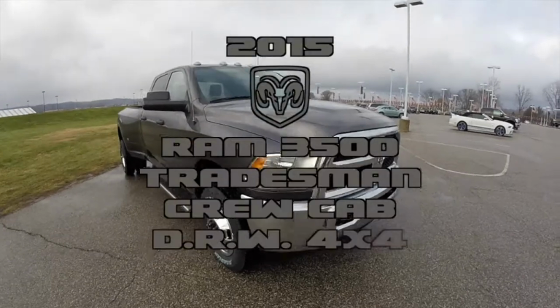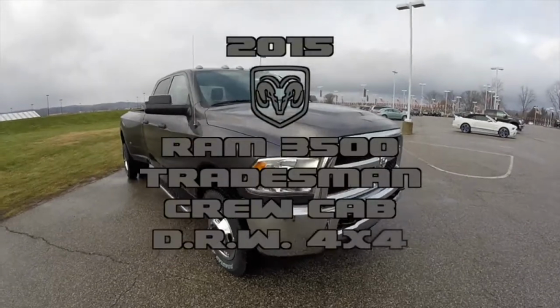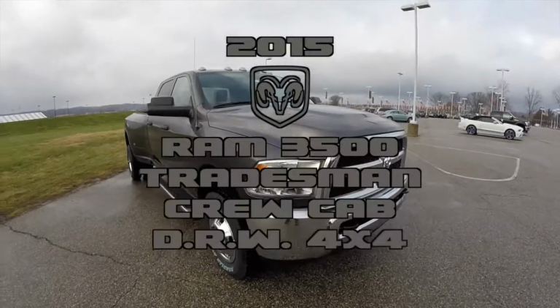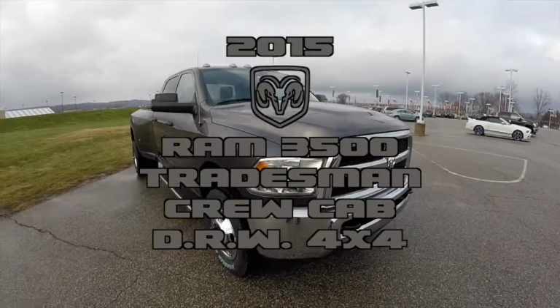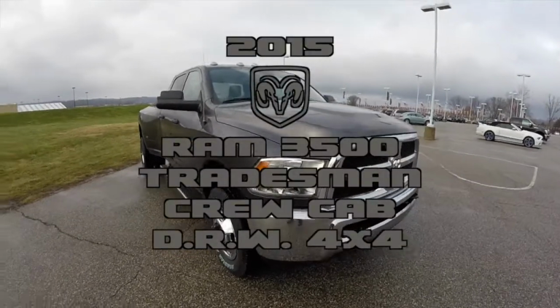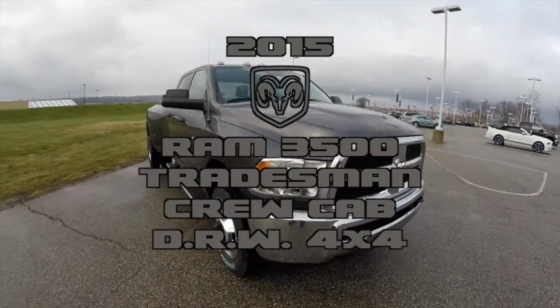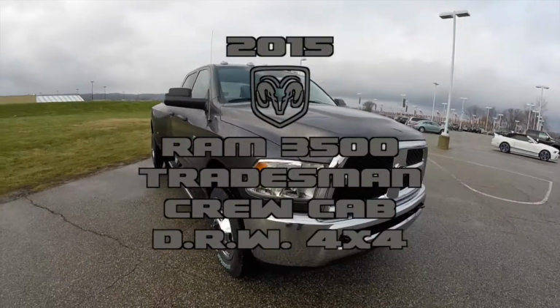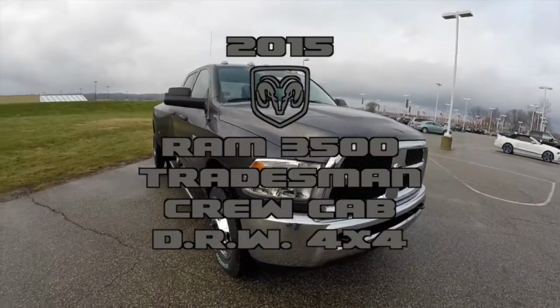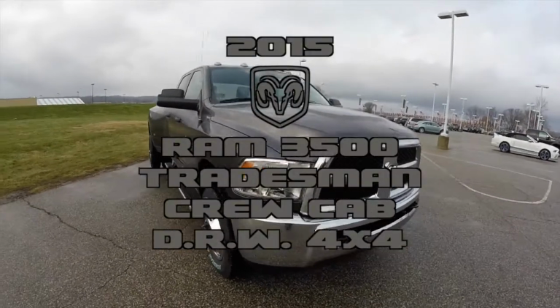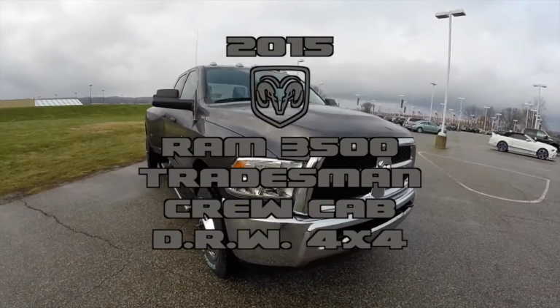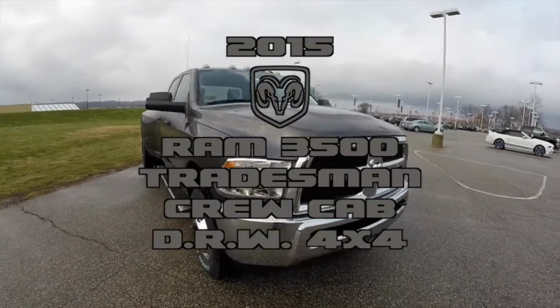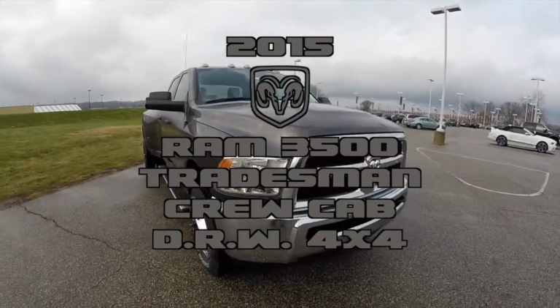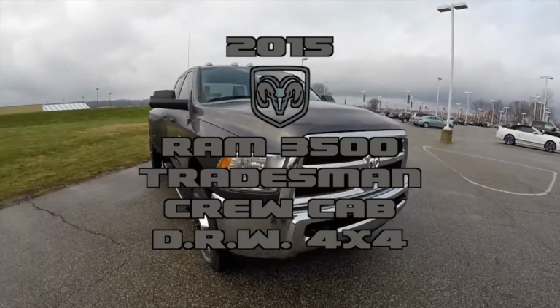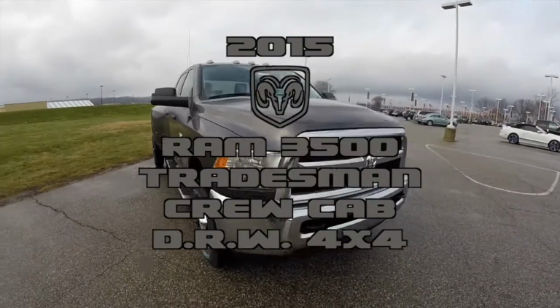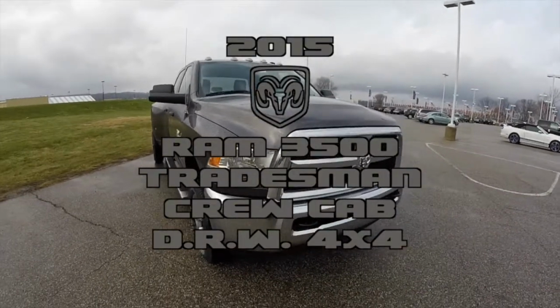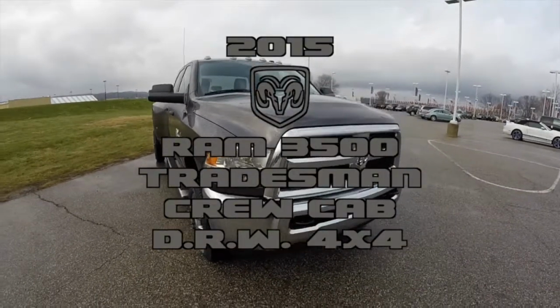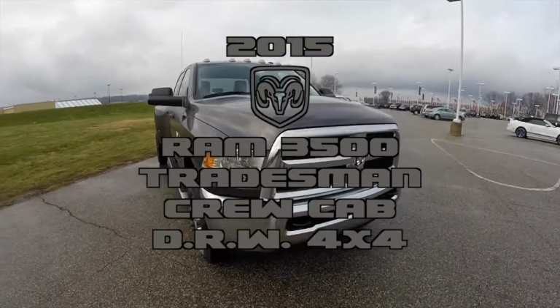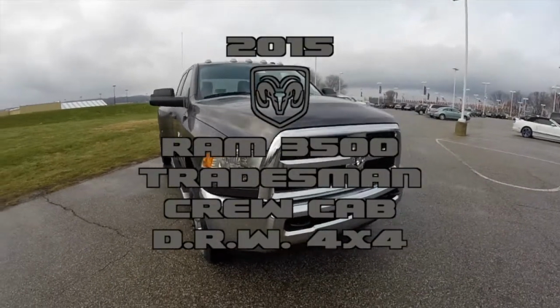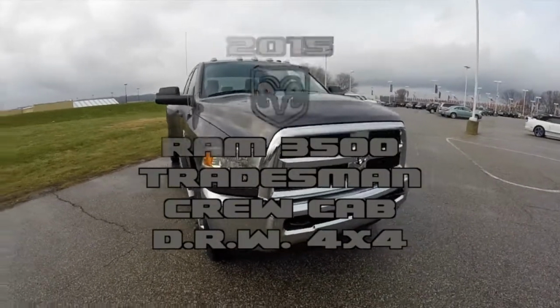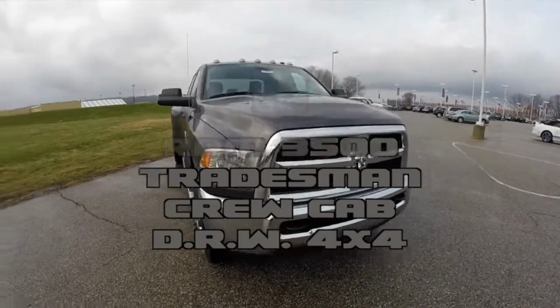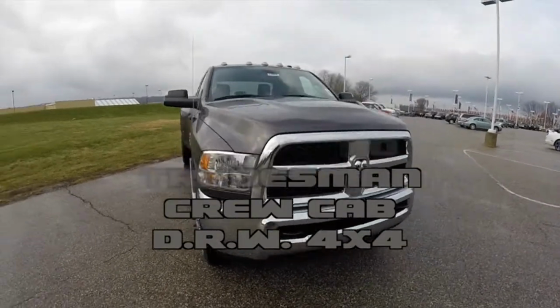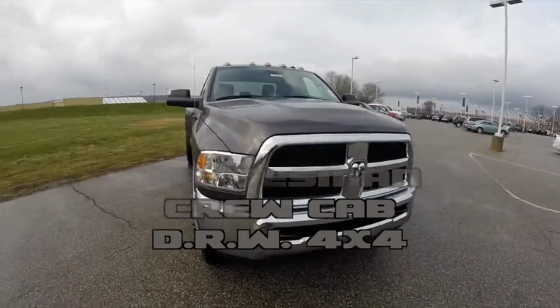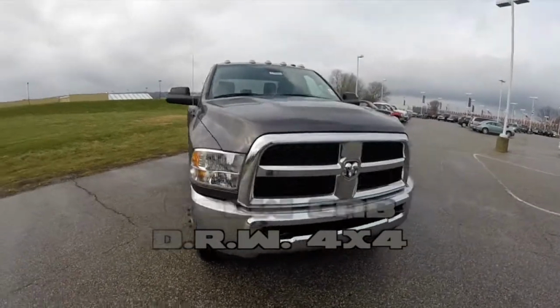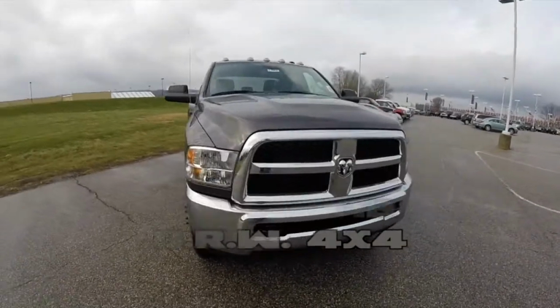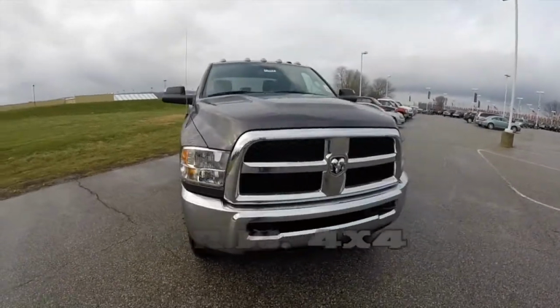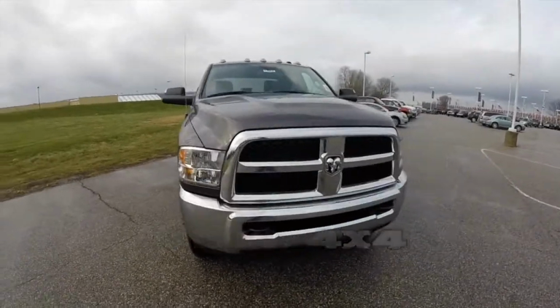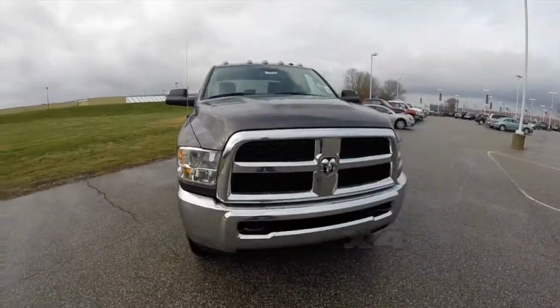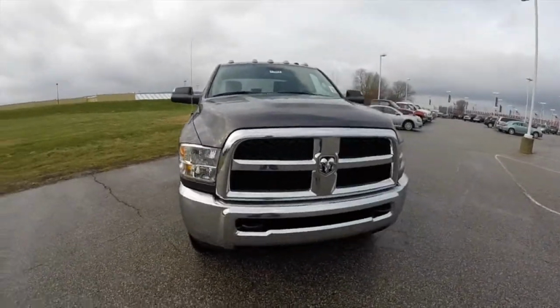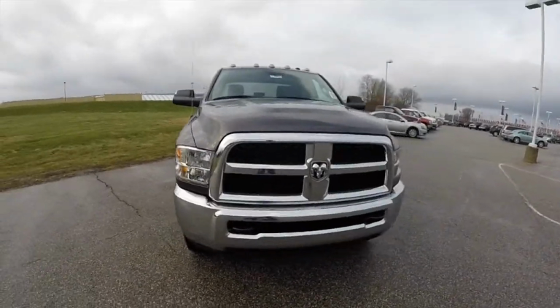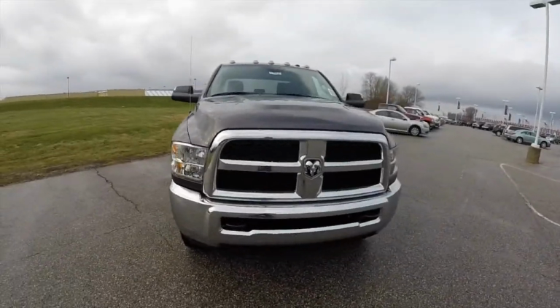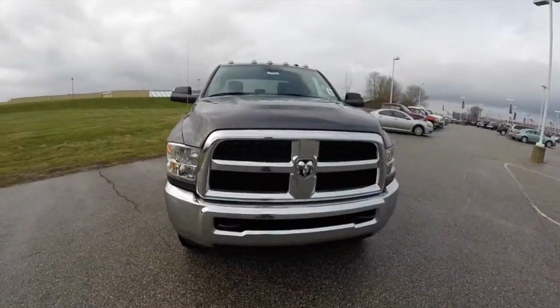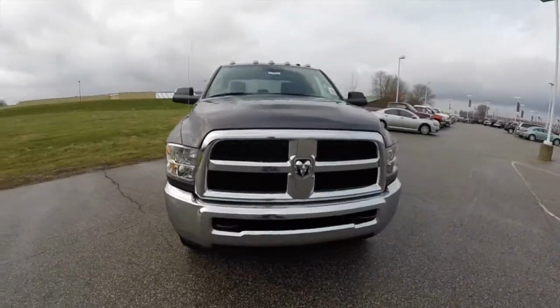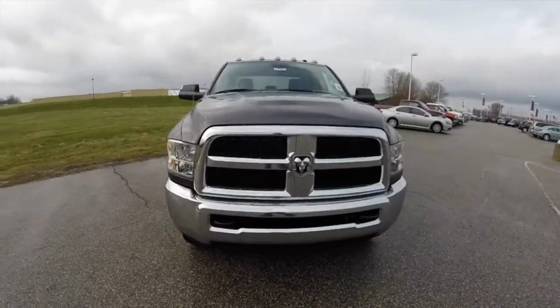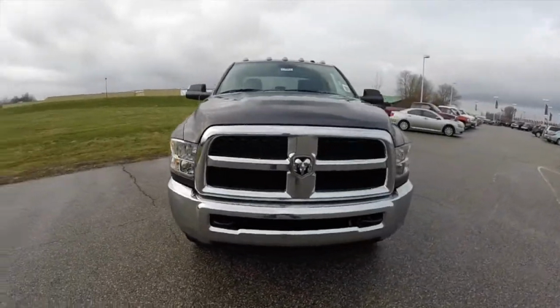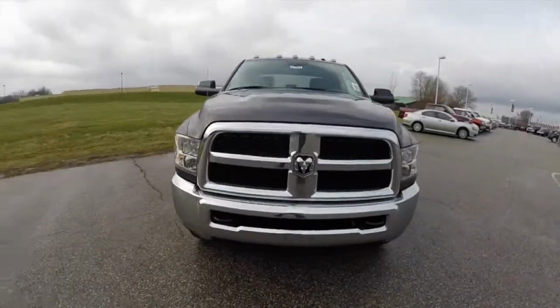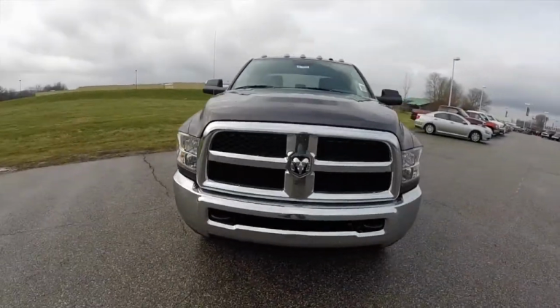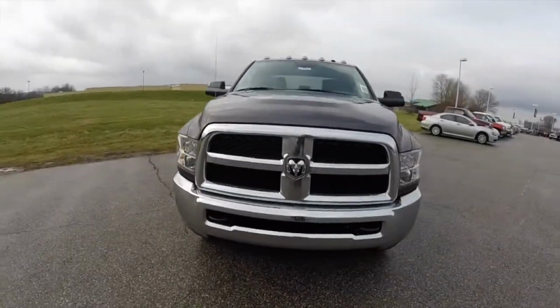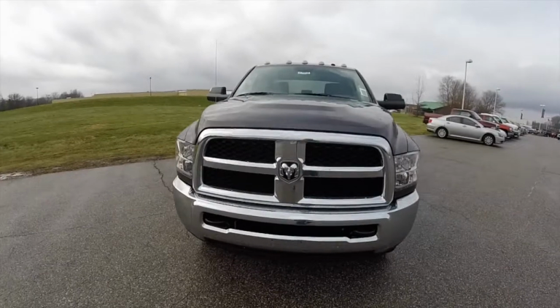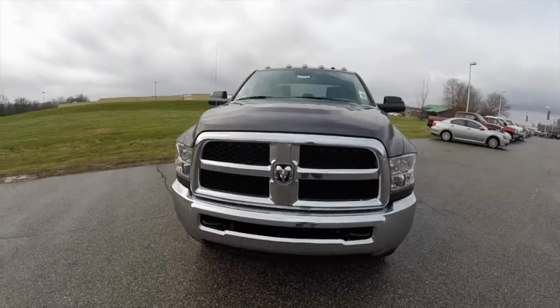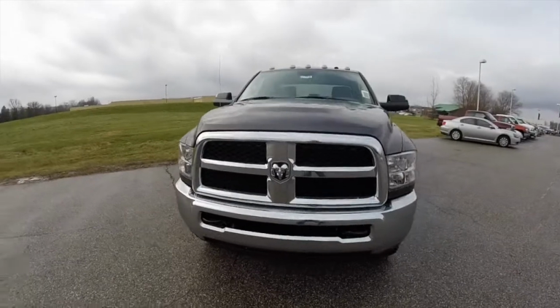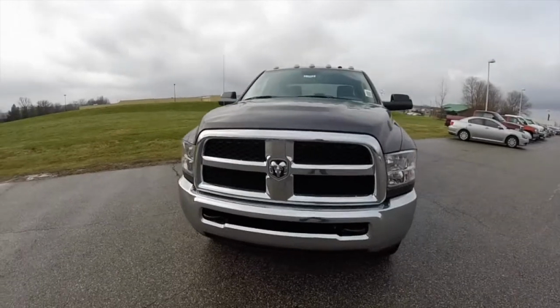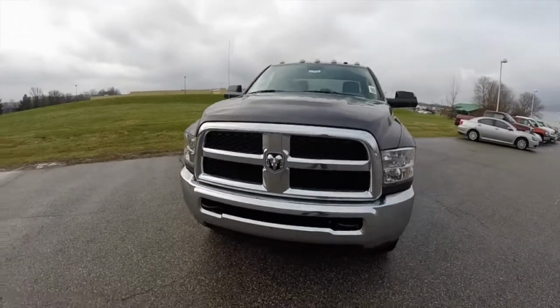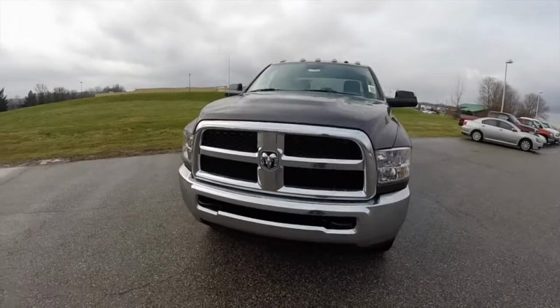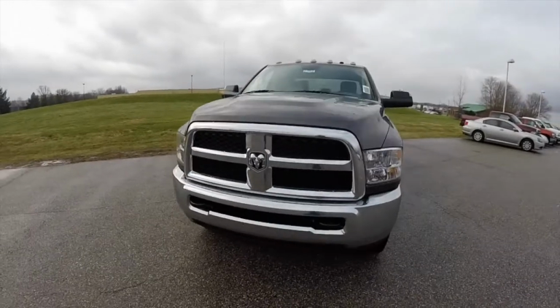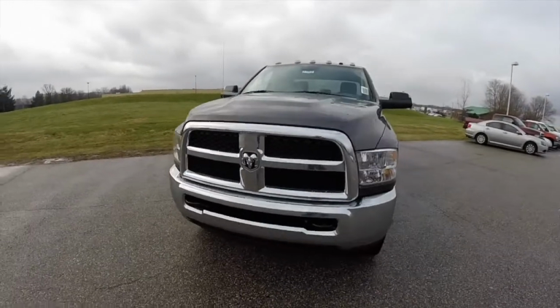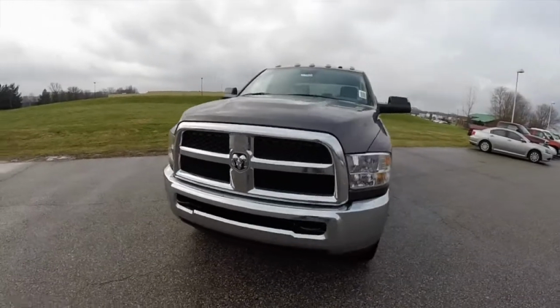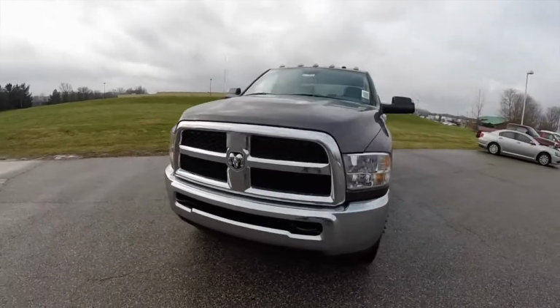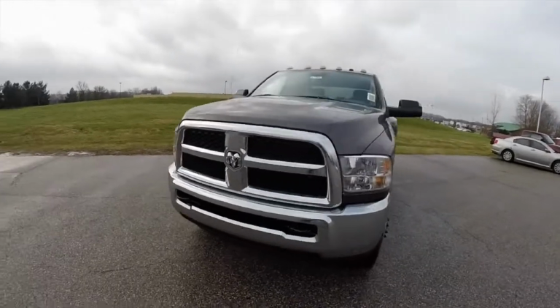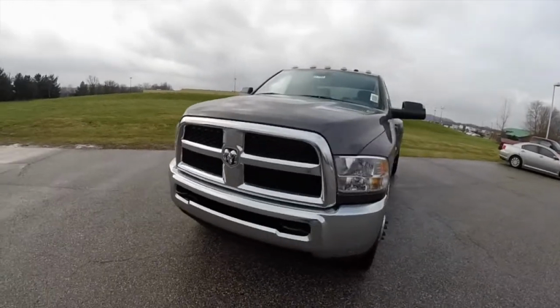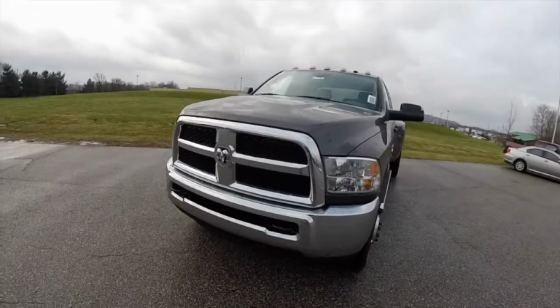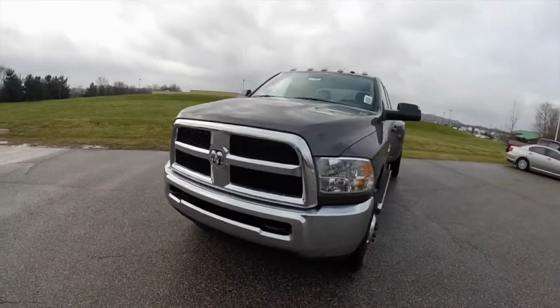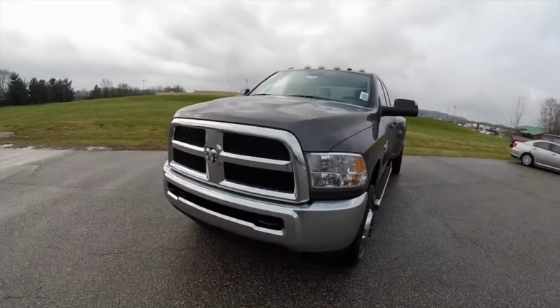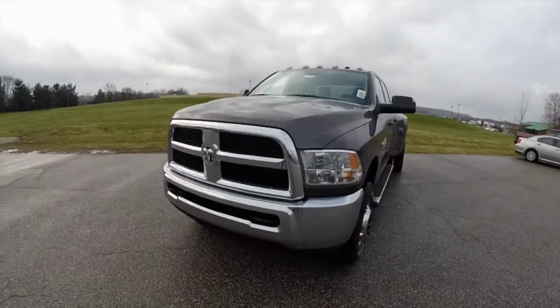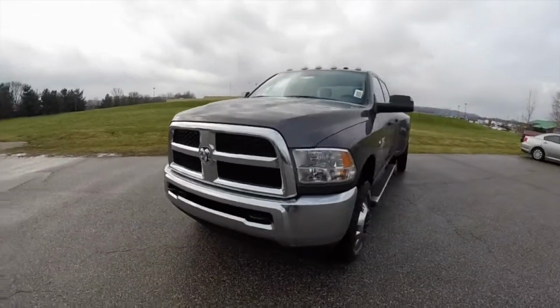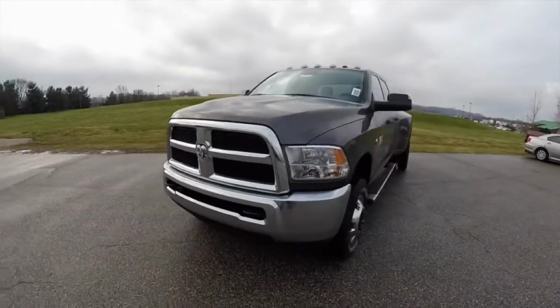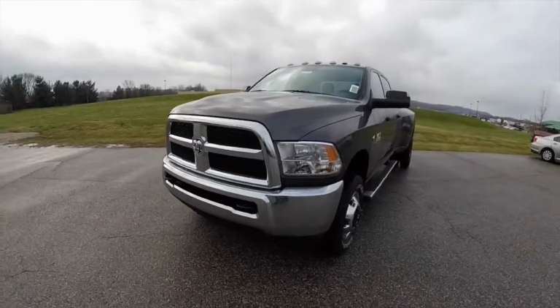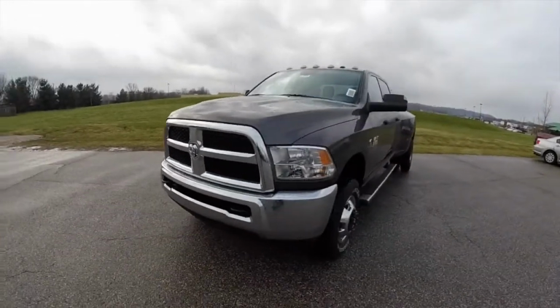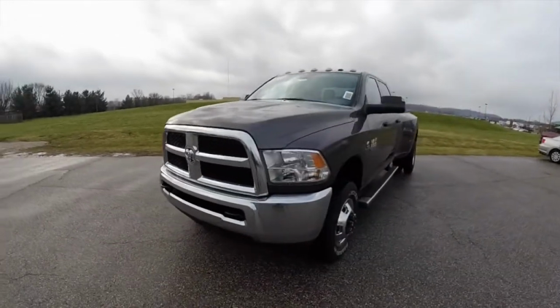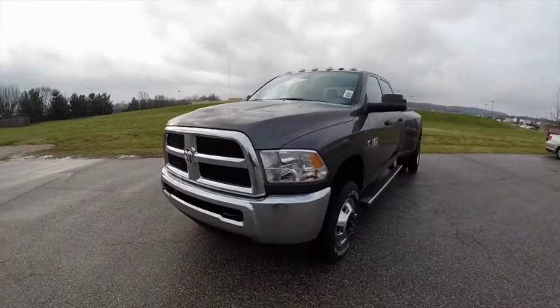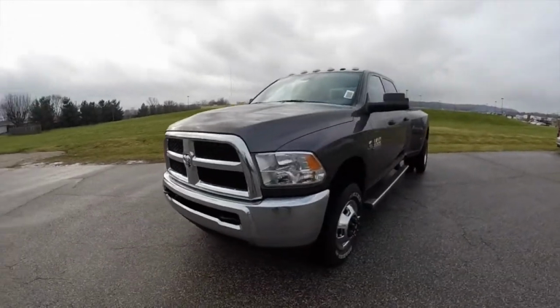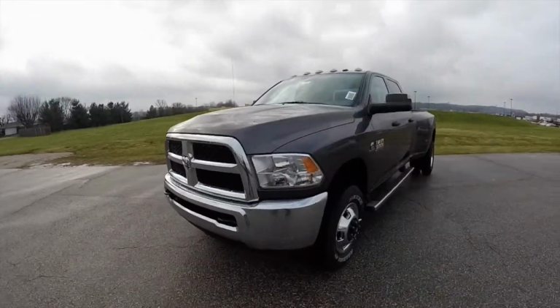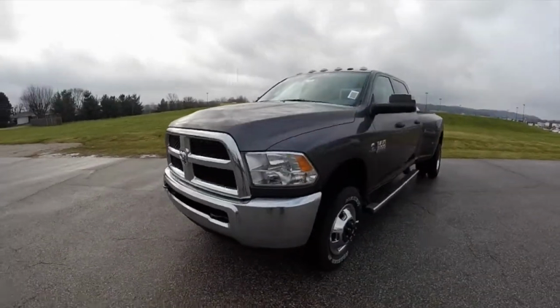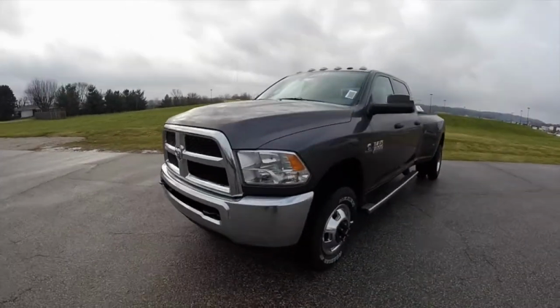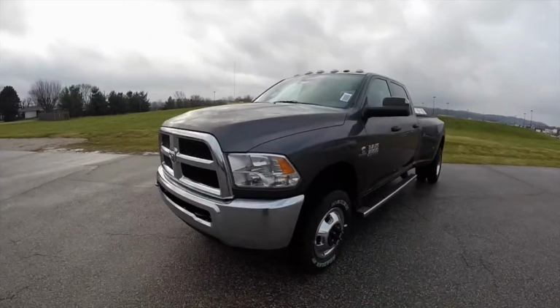Hello everyone. Today we're going to take a quick walk around and look at this brand new 2015 Ram 3500 Tradesman.